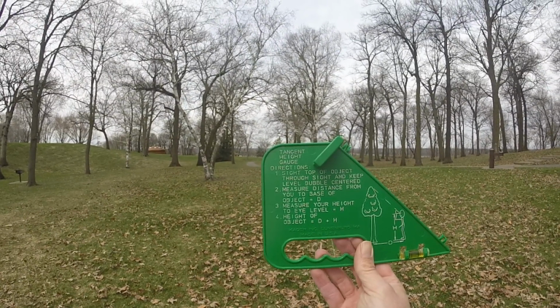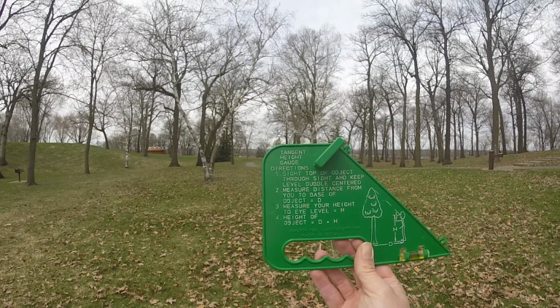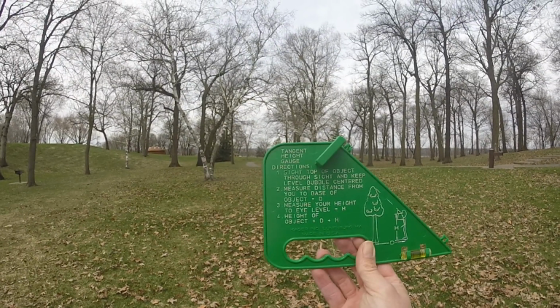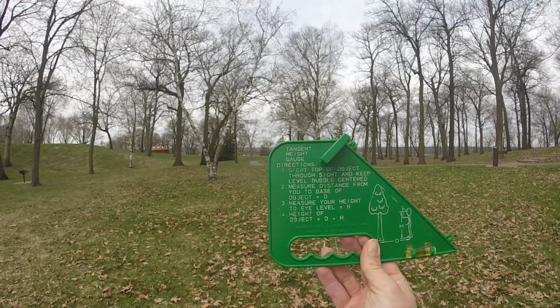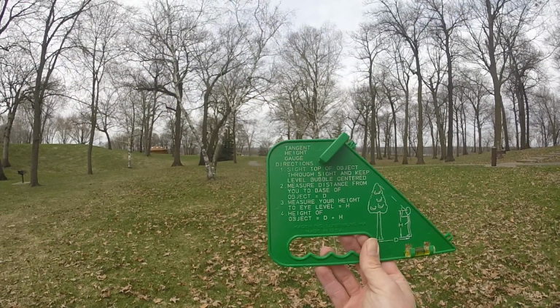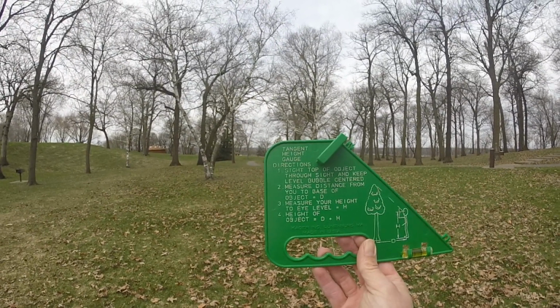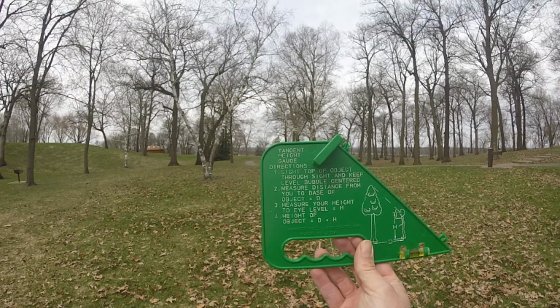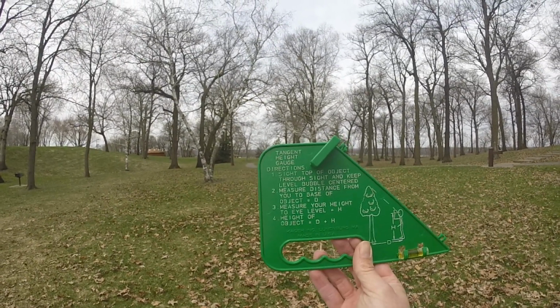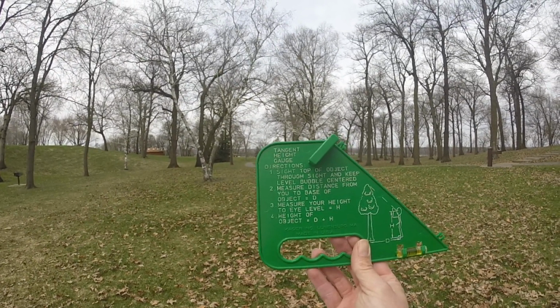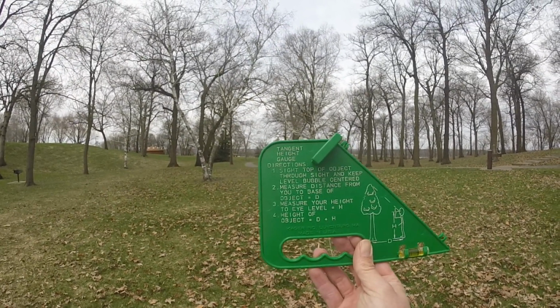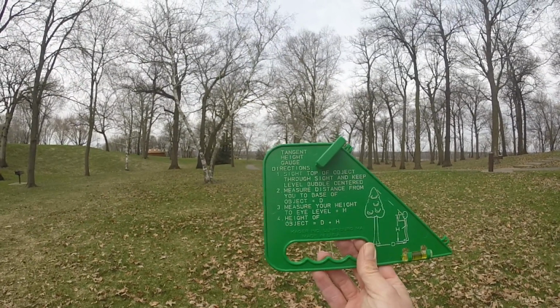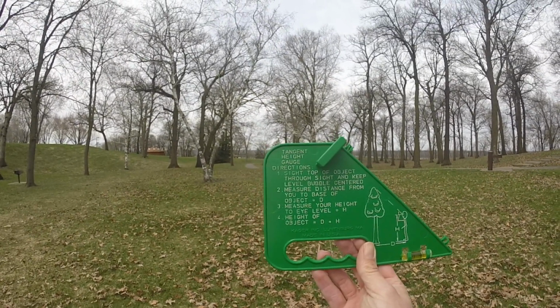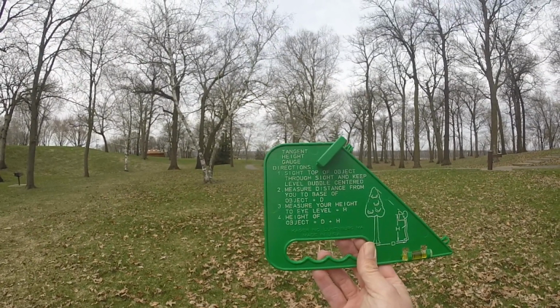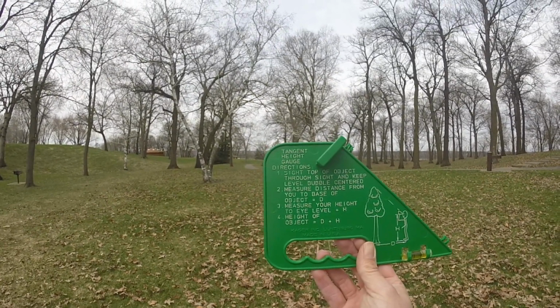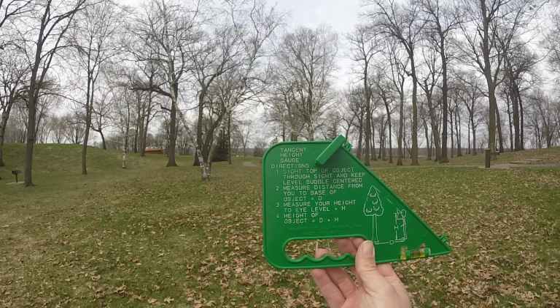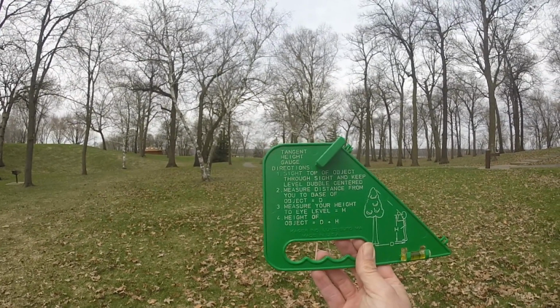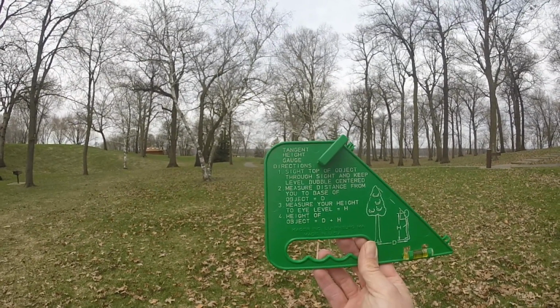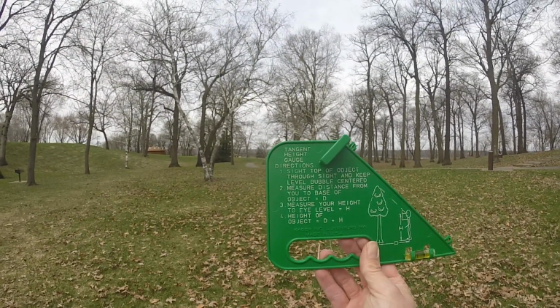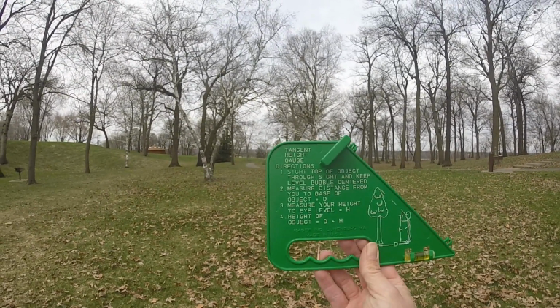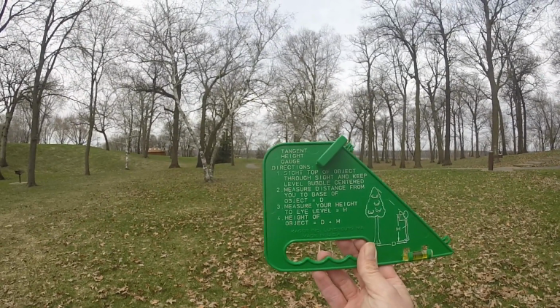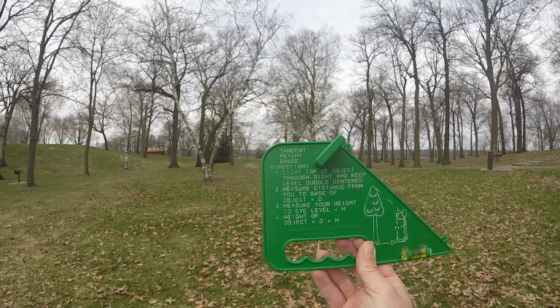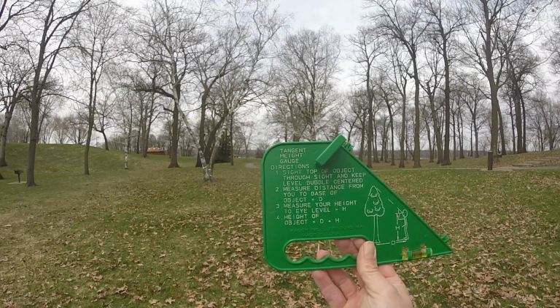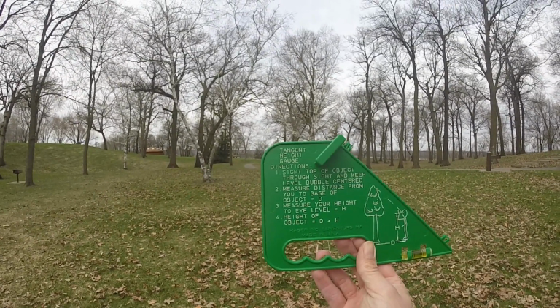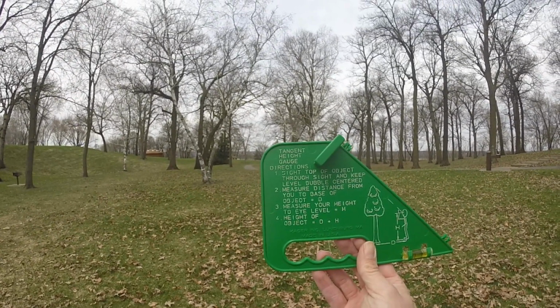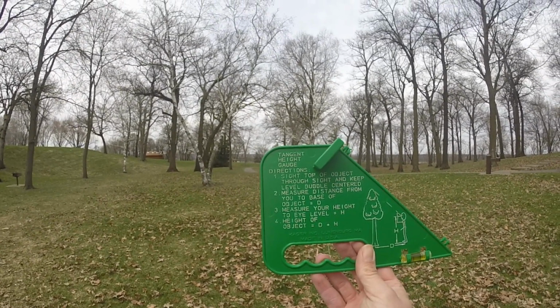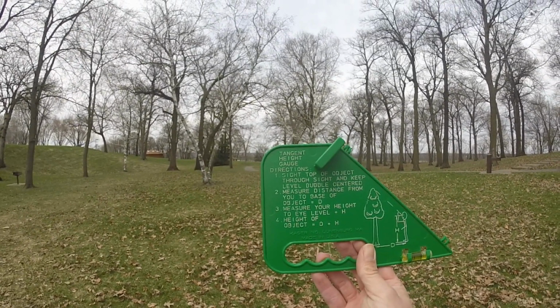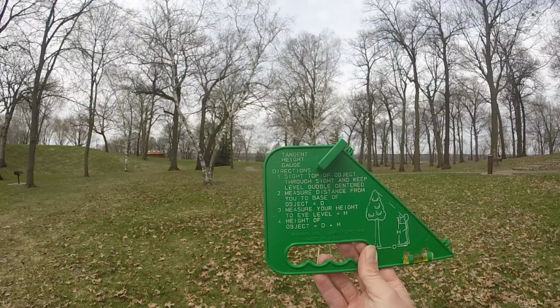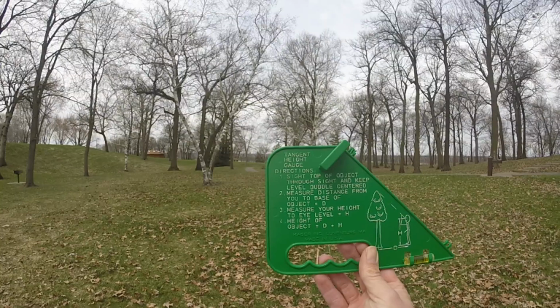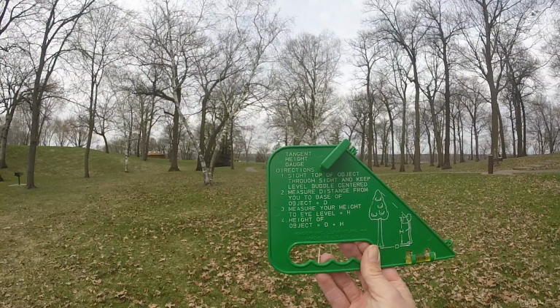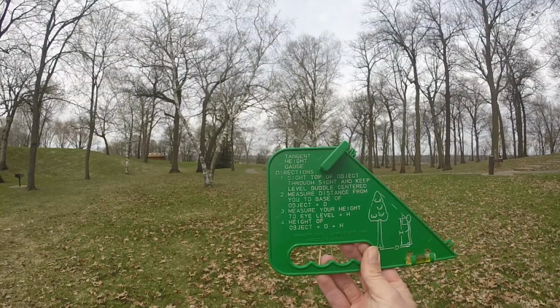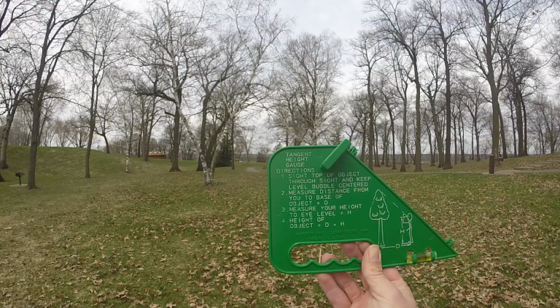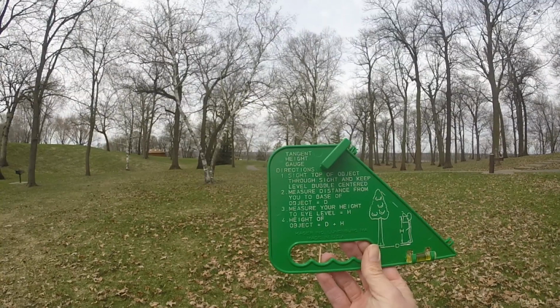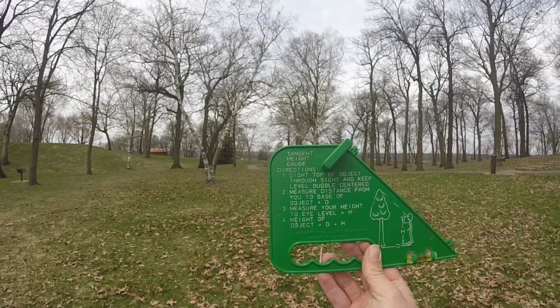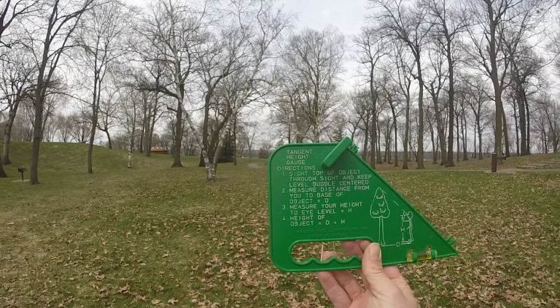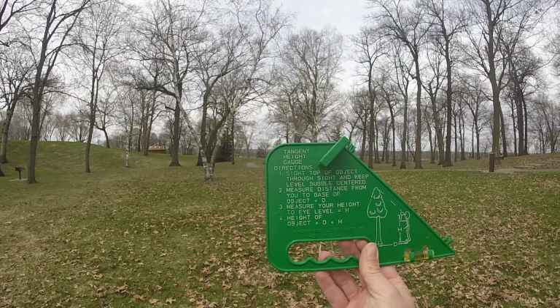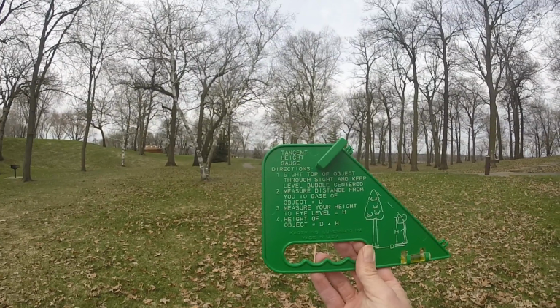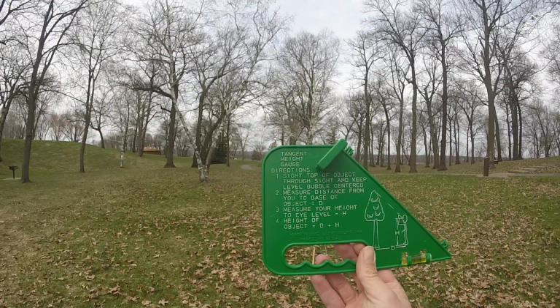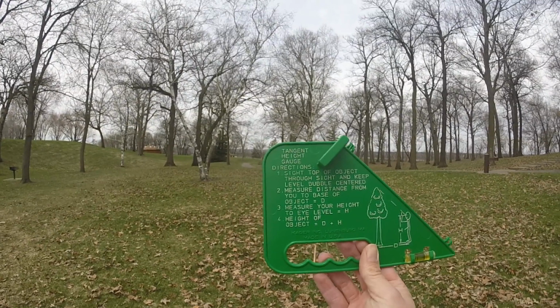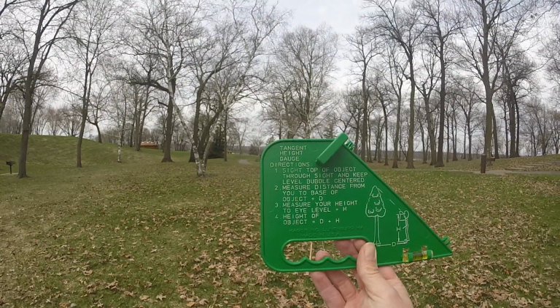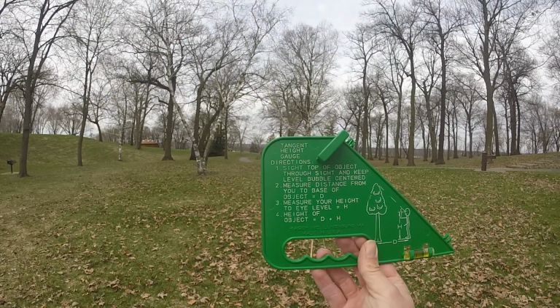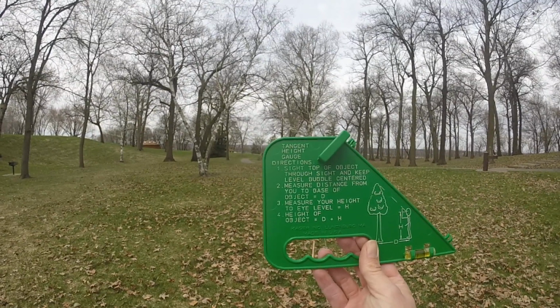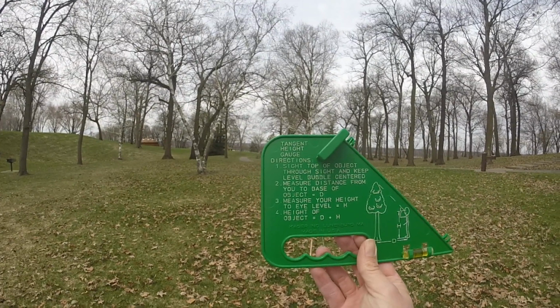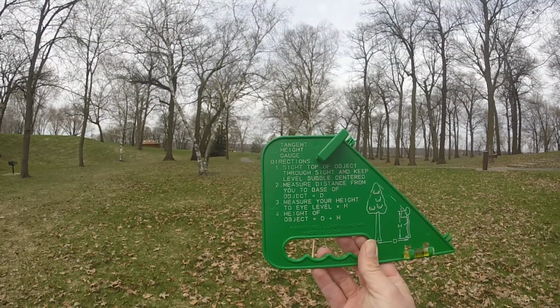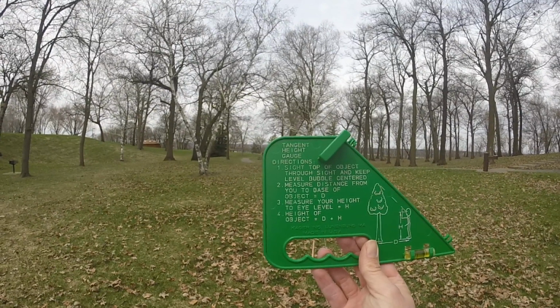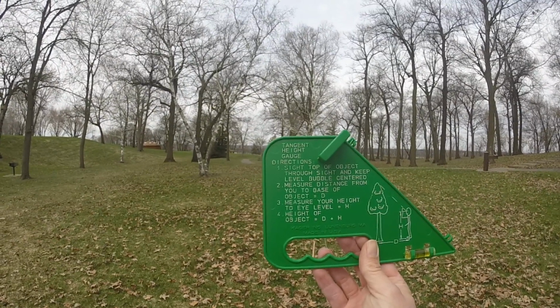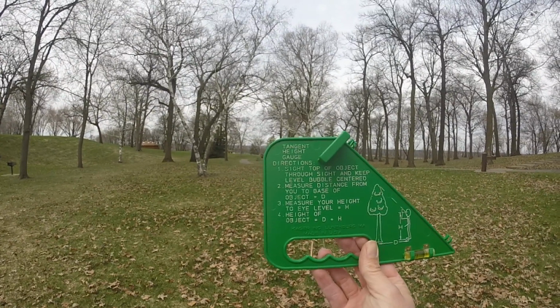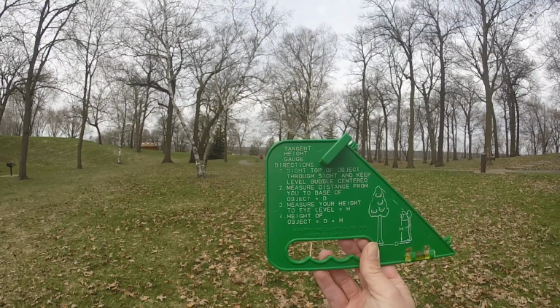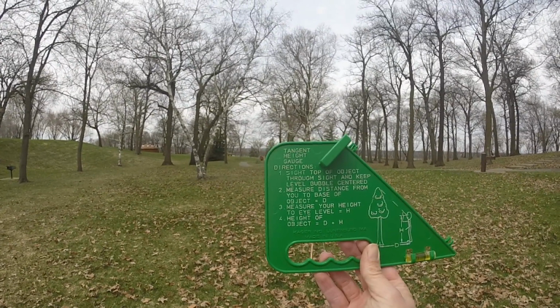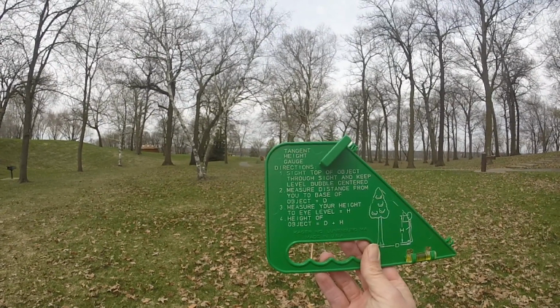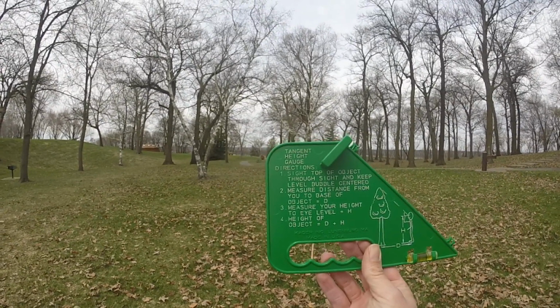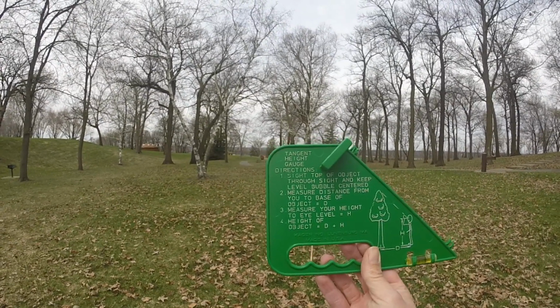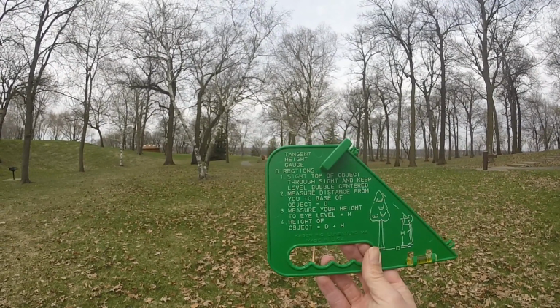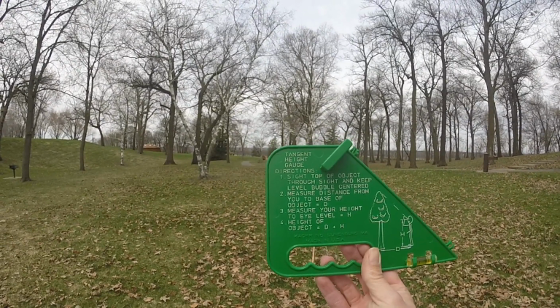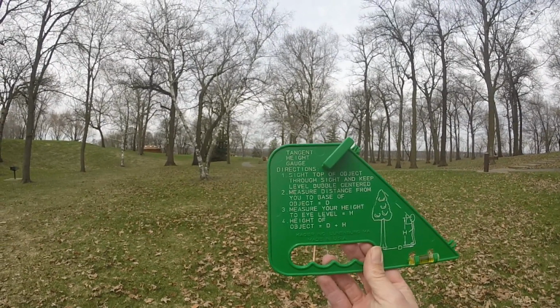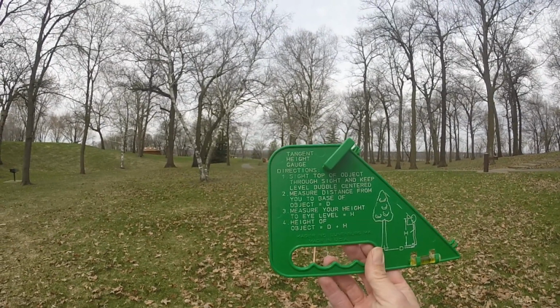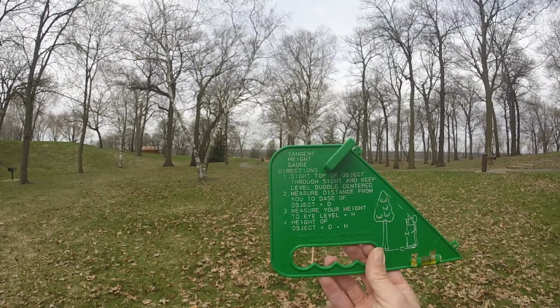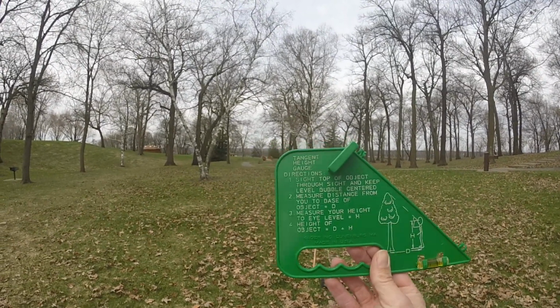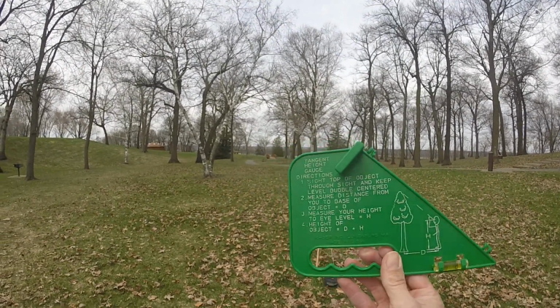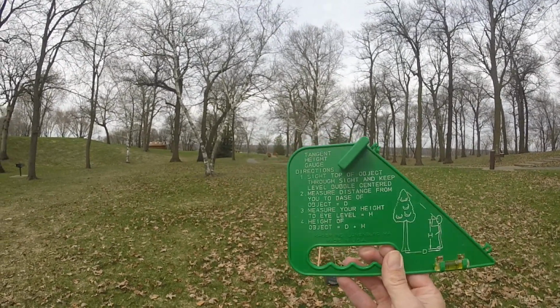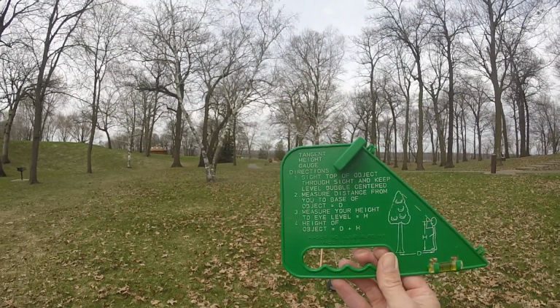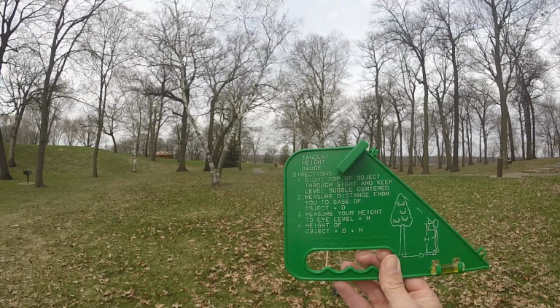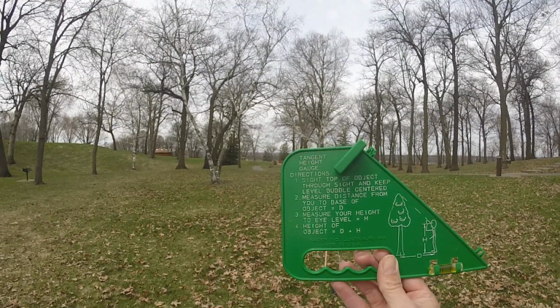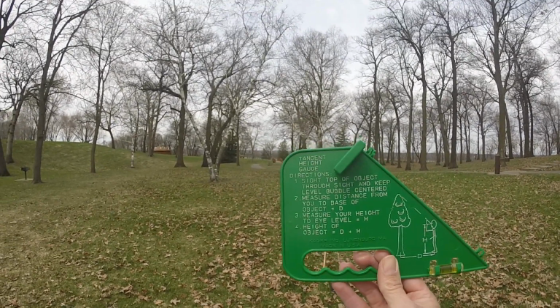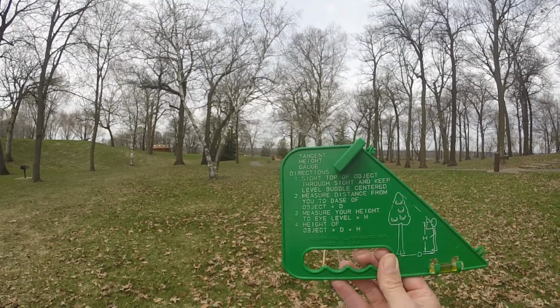That's how you figure out the height of a tree using the tangent height gauge. Nice and accurate.